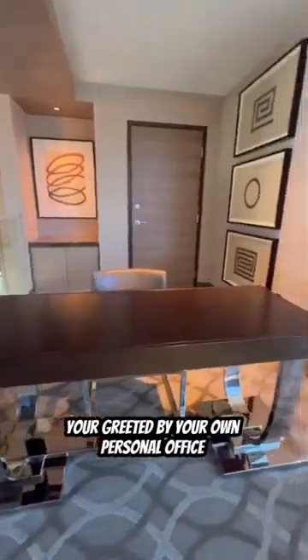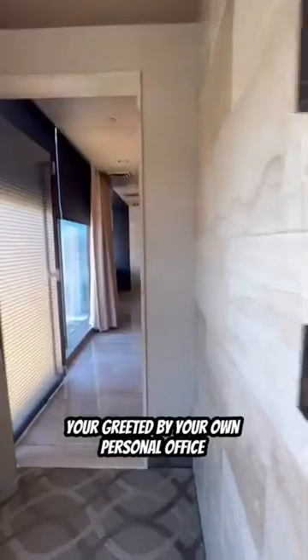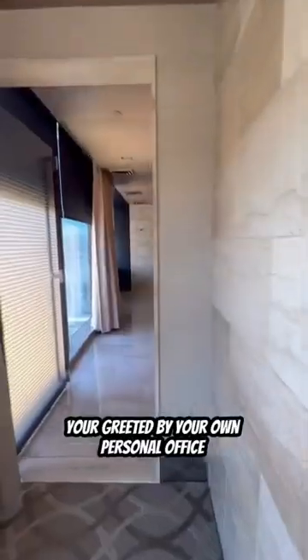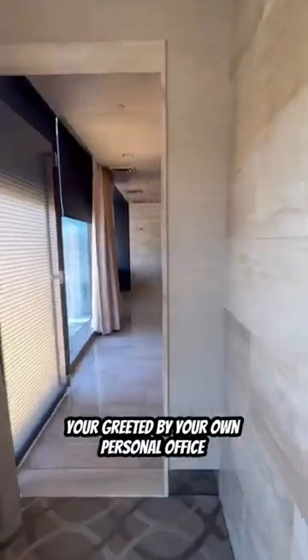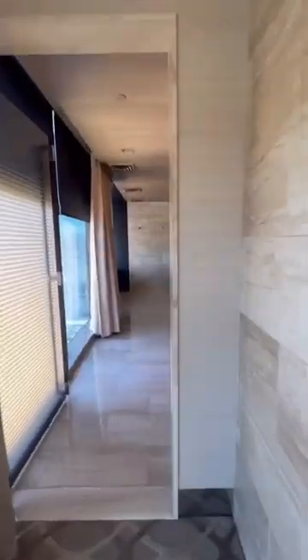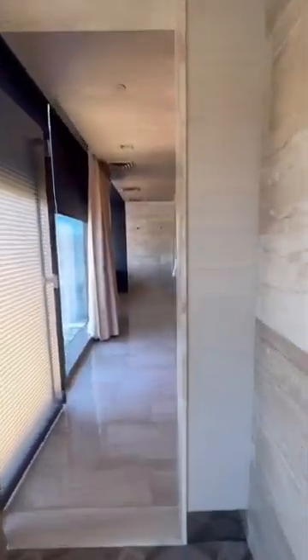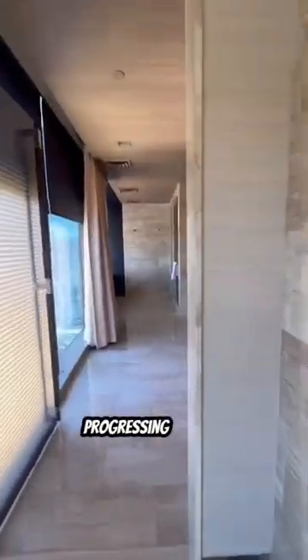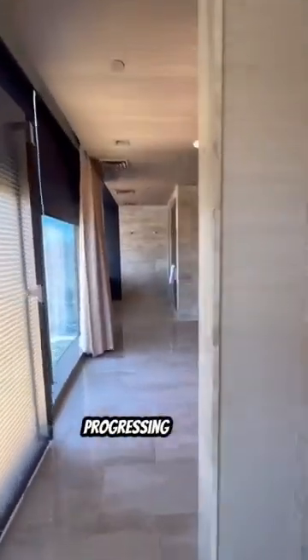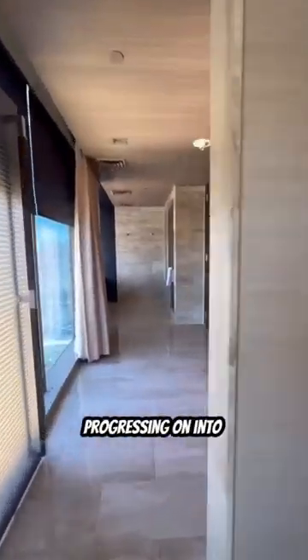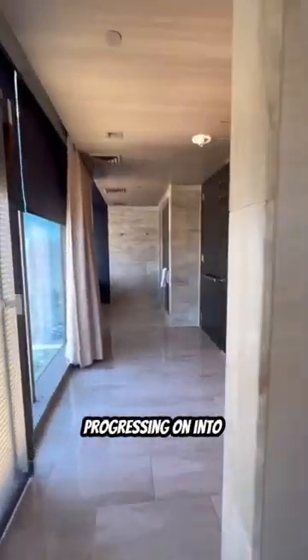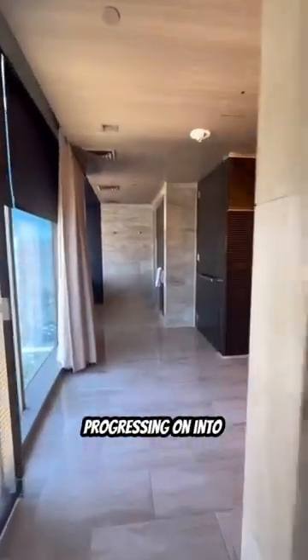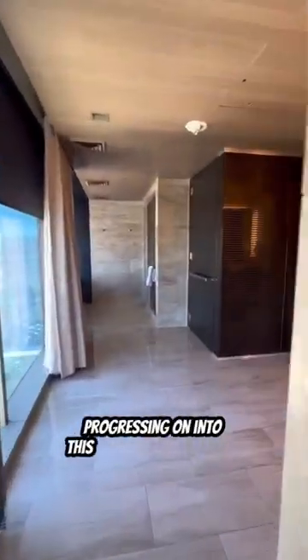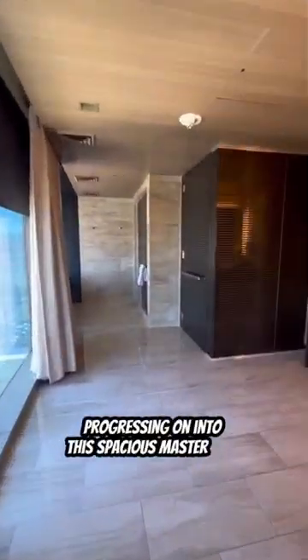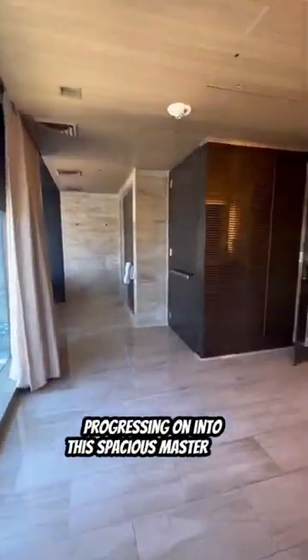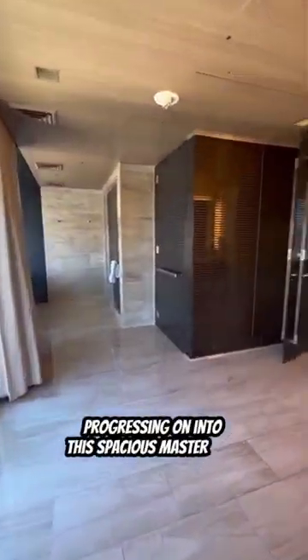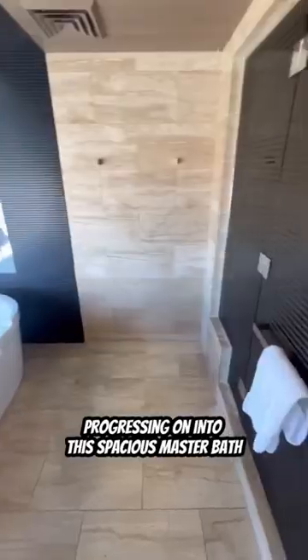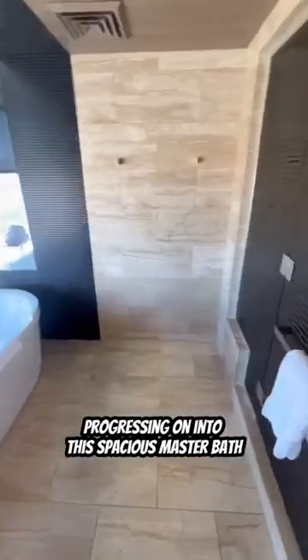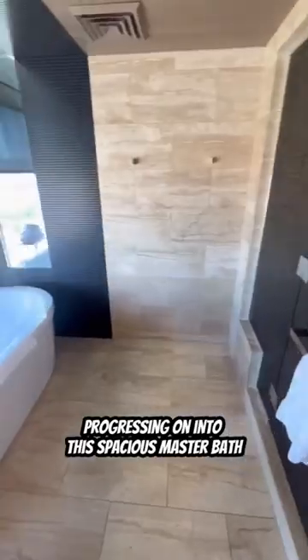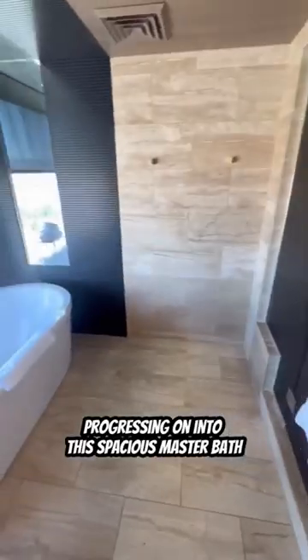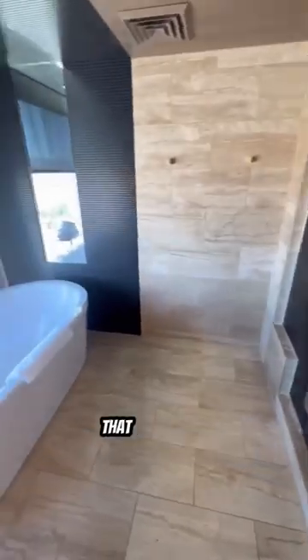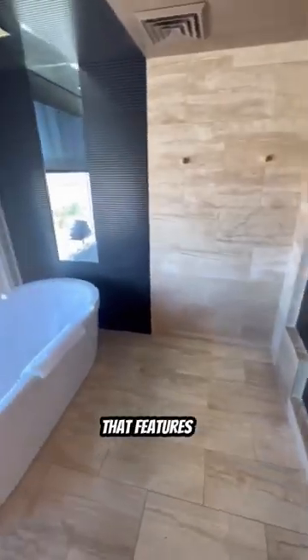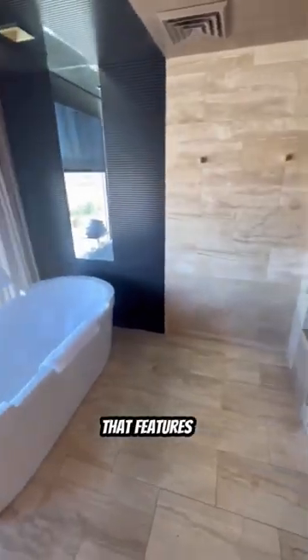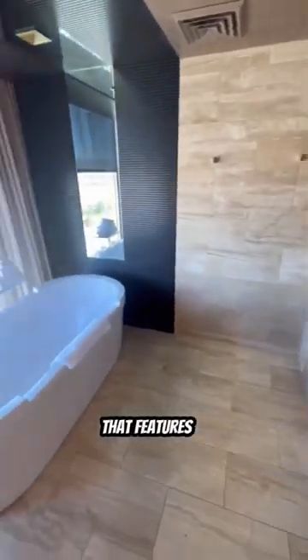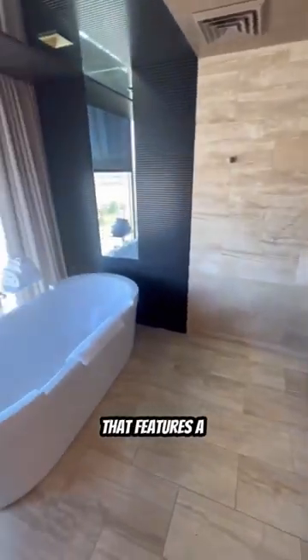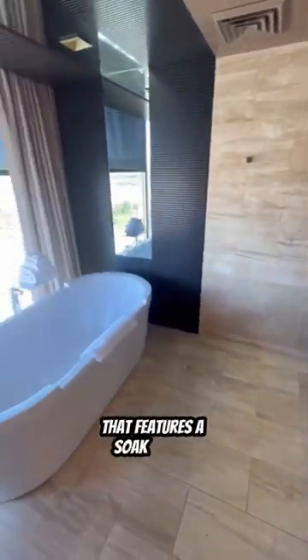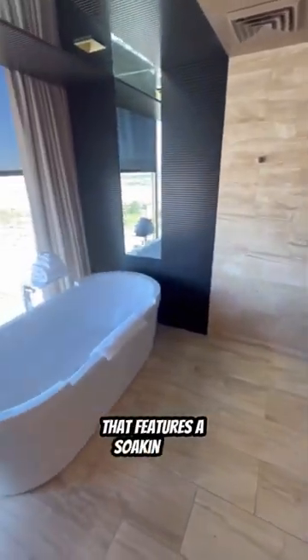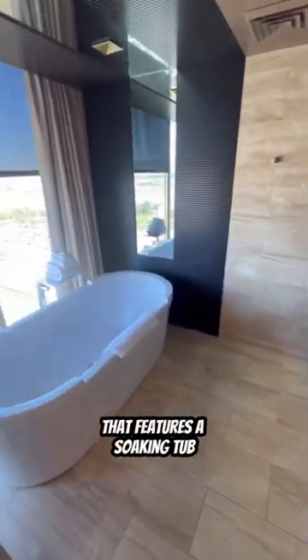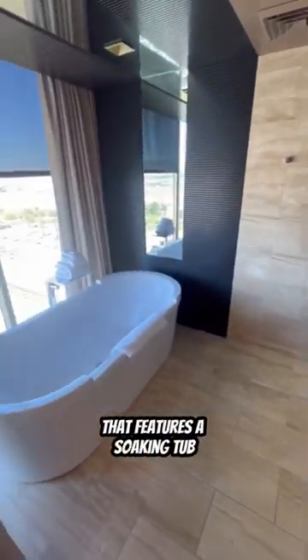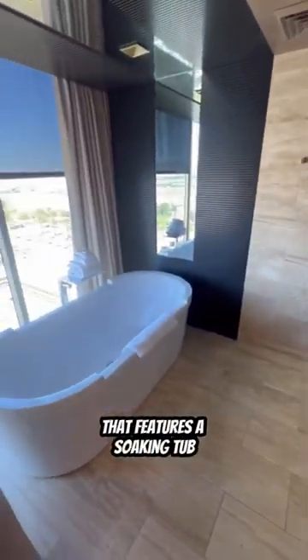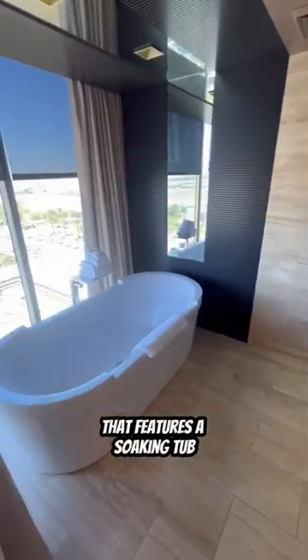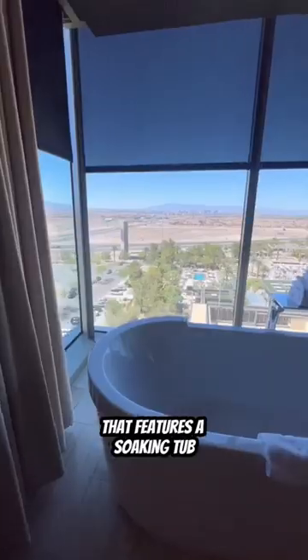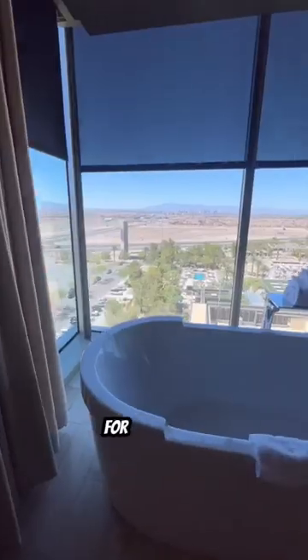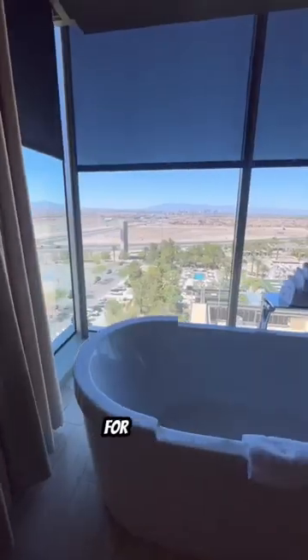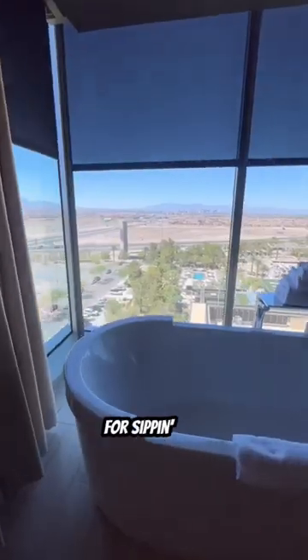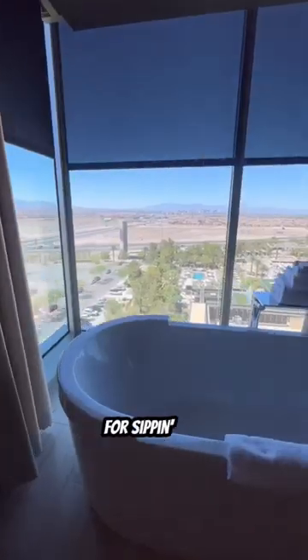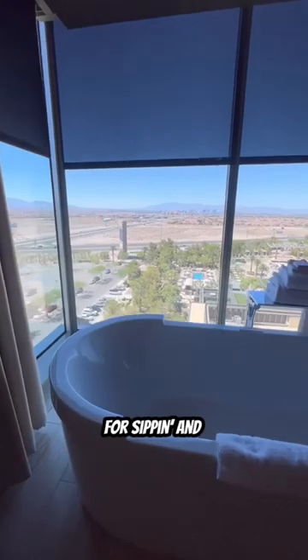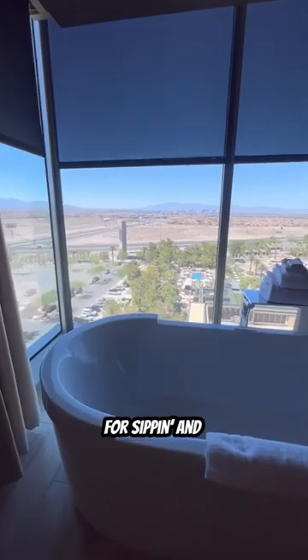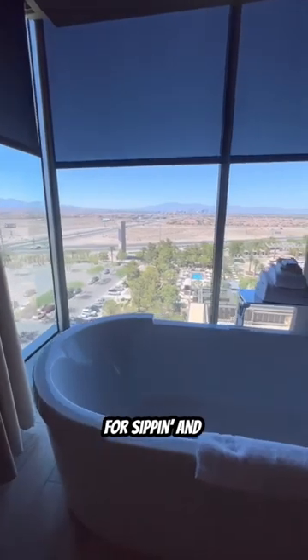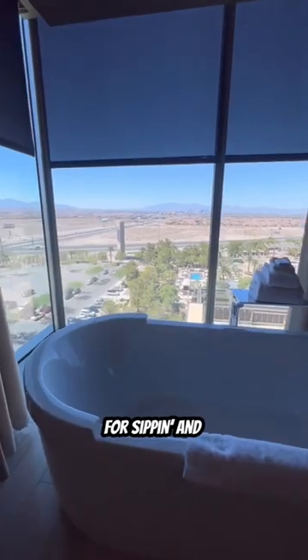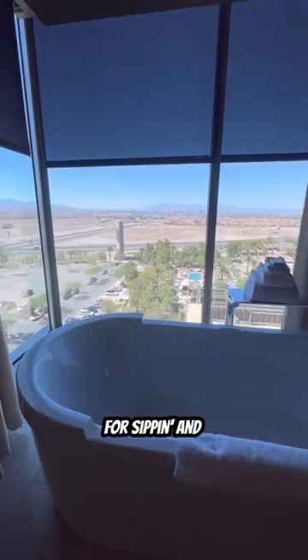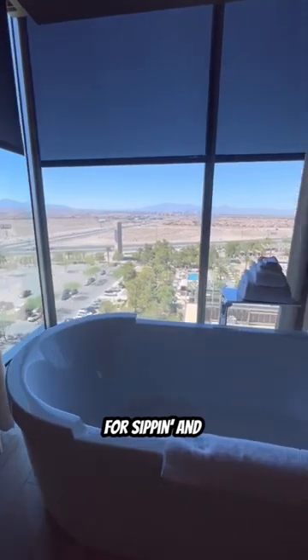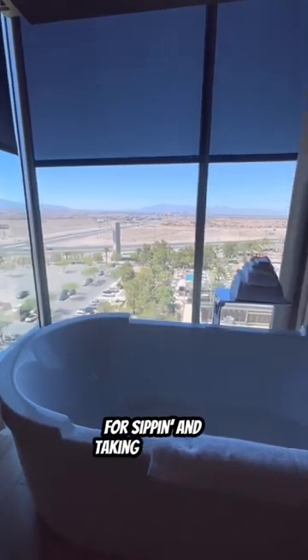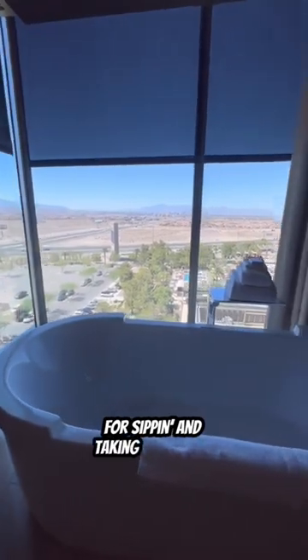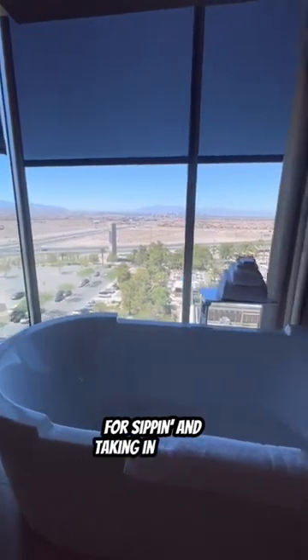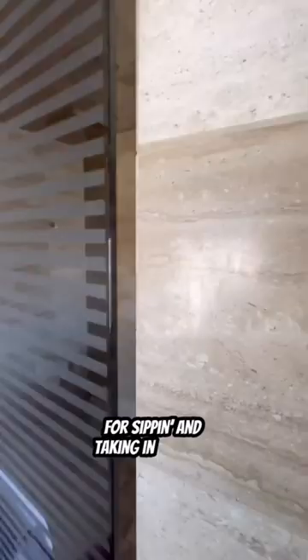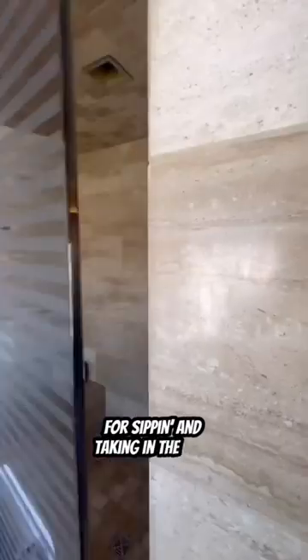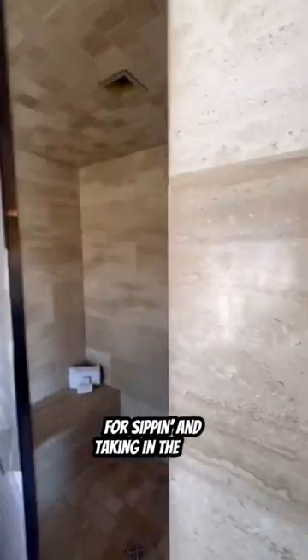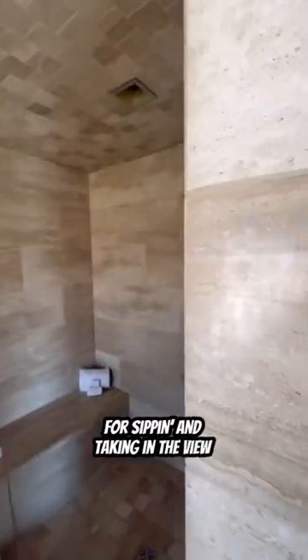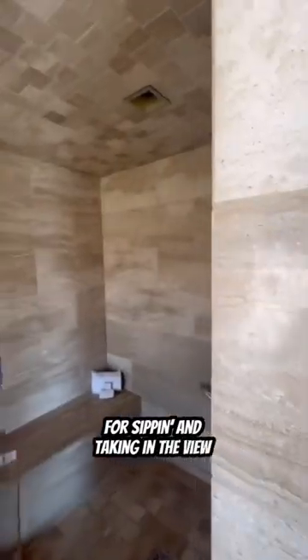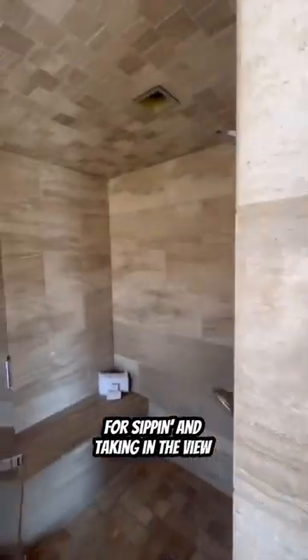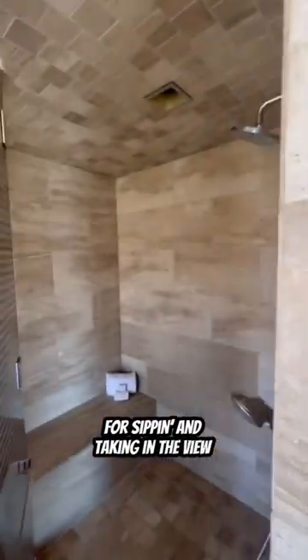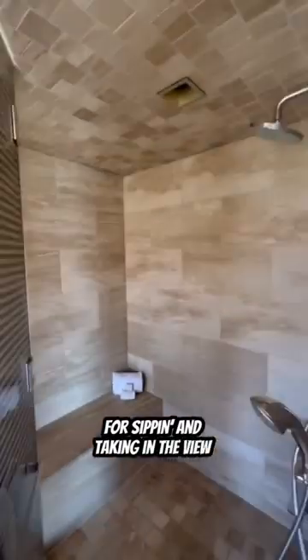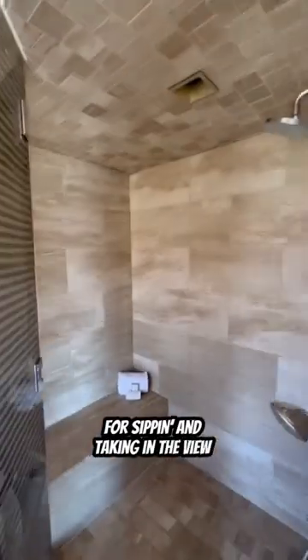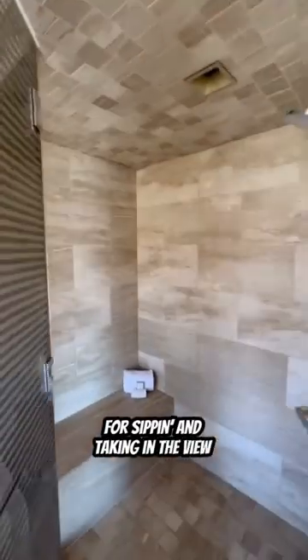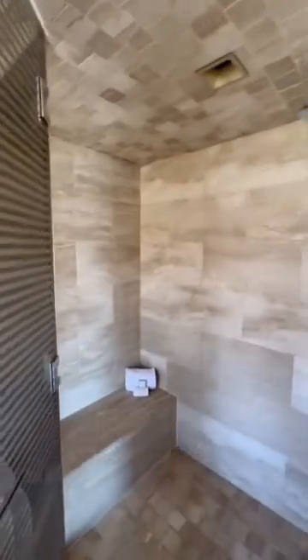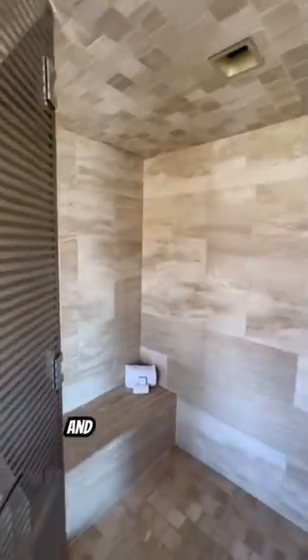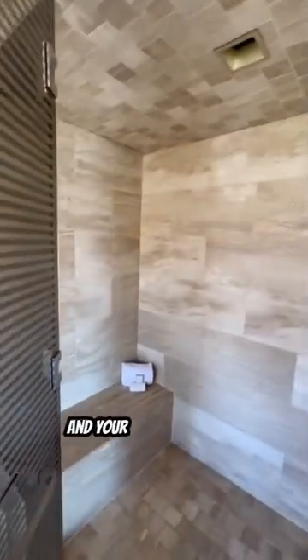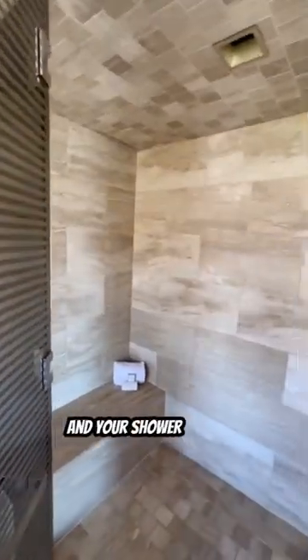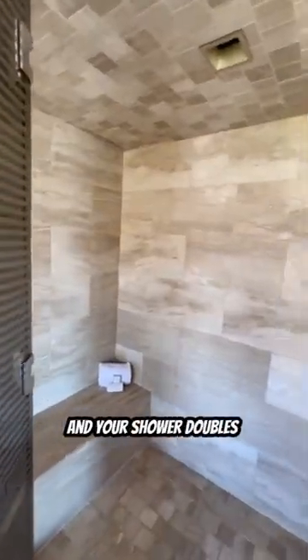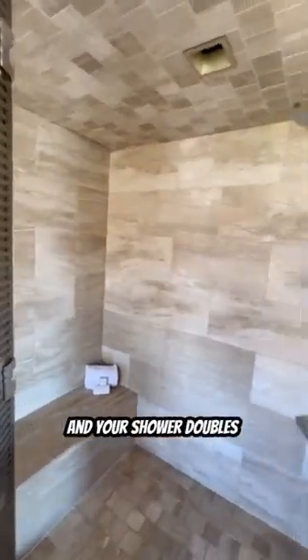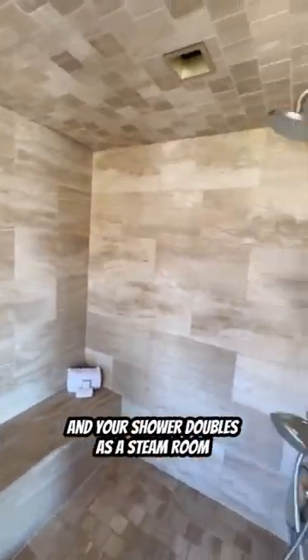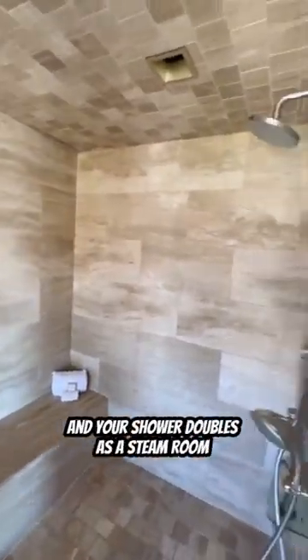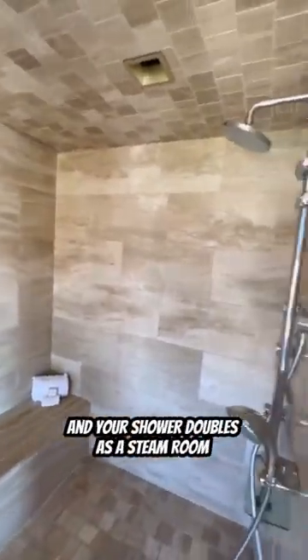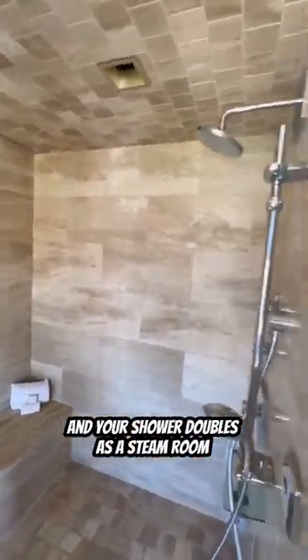Progressing on into the spacious master bath that features a soaking tub for sipping and taking in the view, and your shower doubles as a steam room.